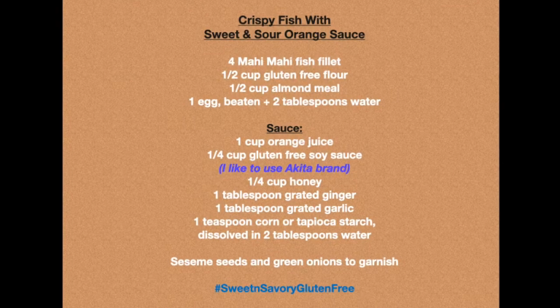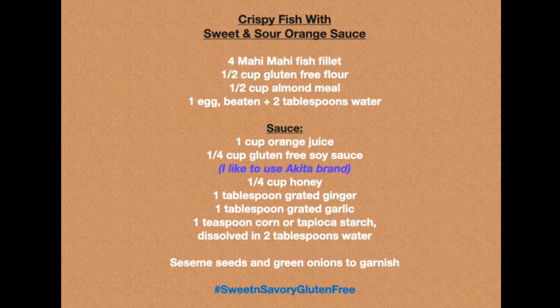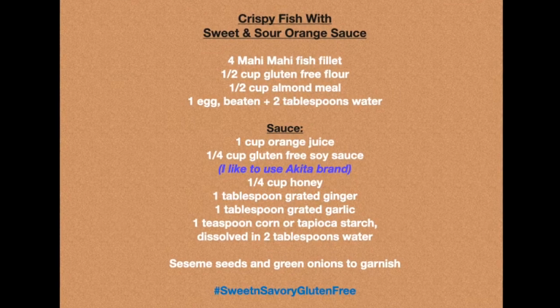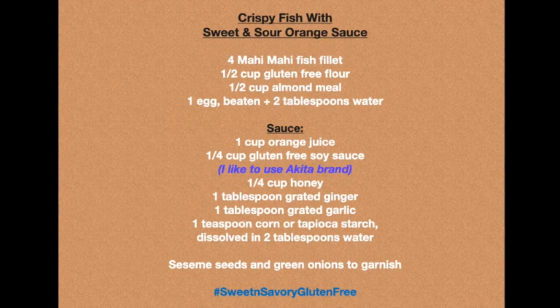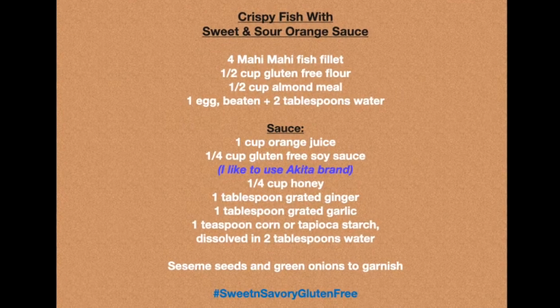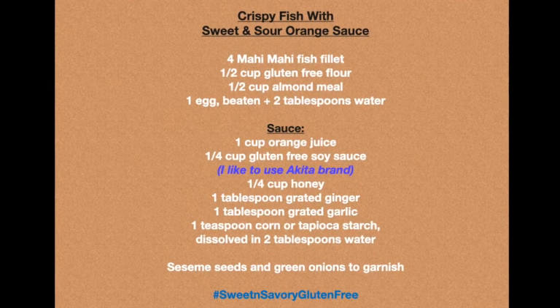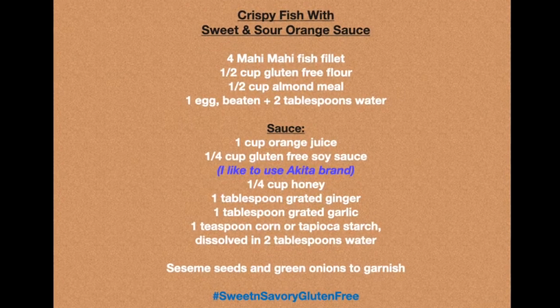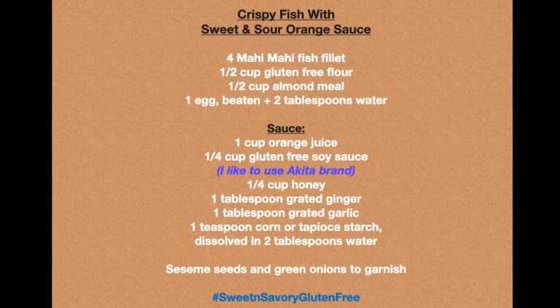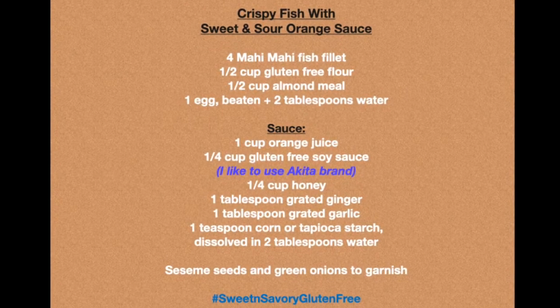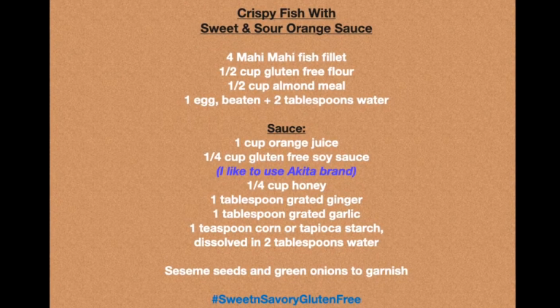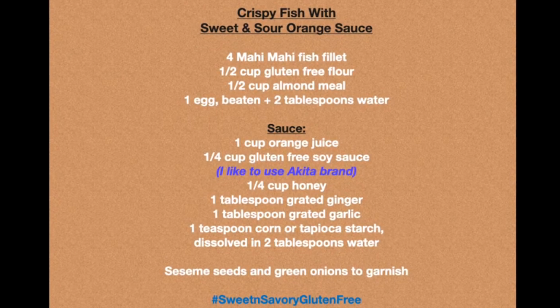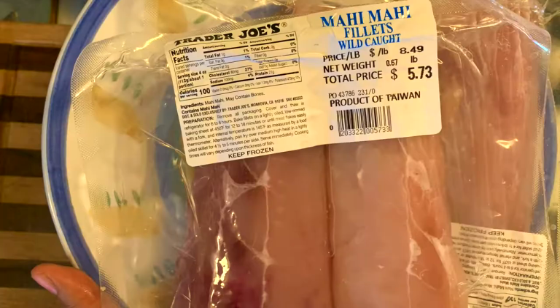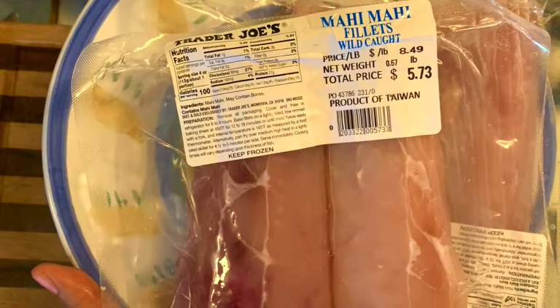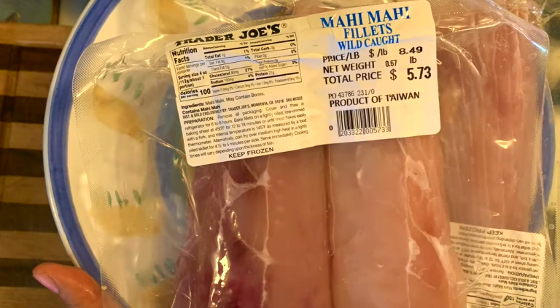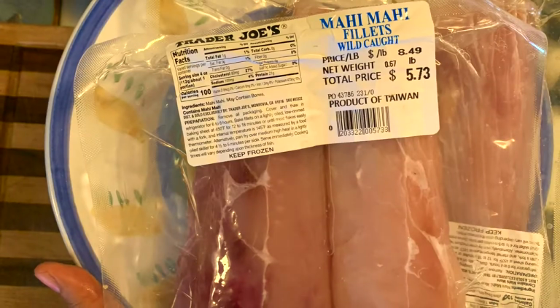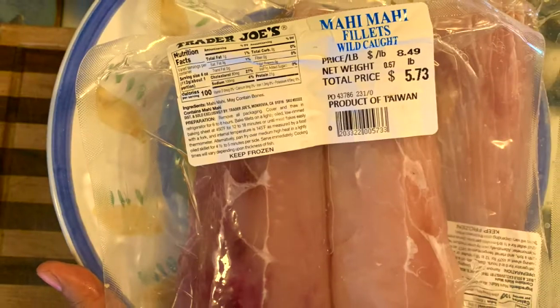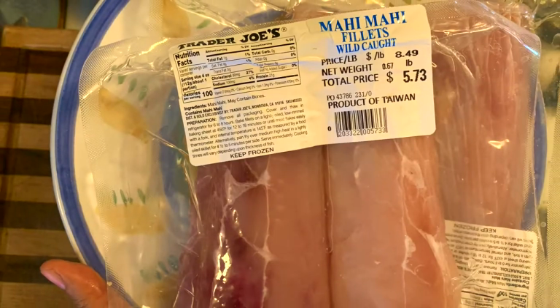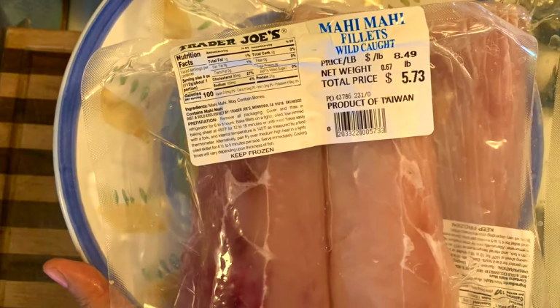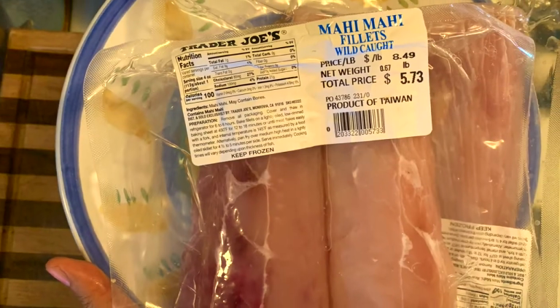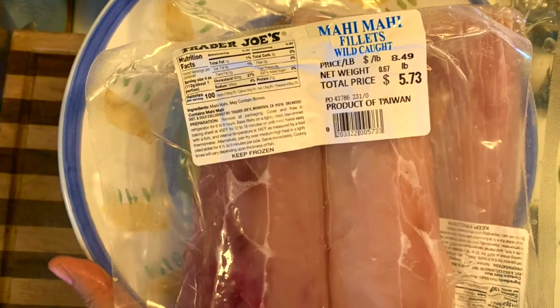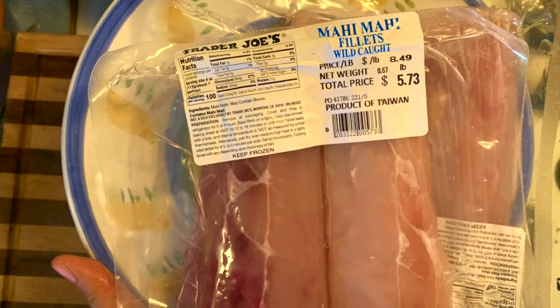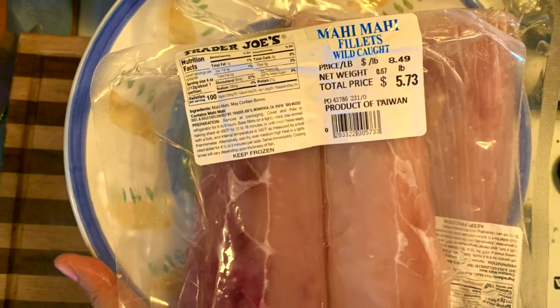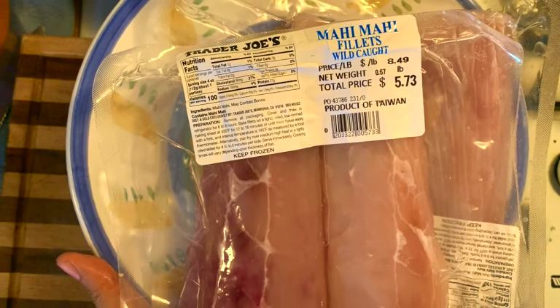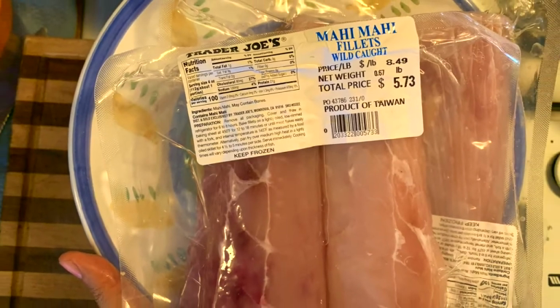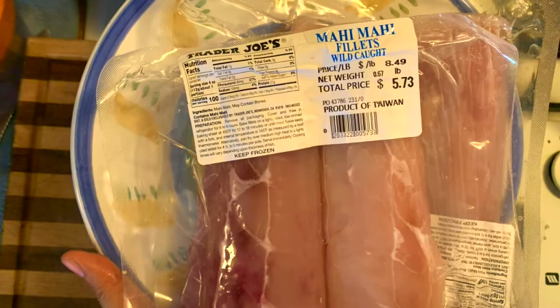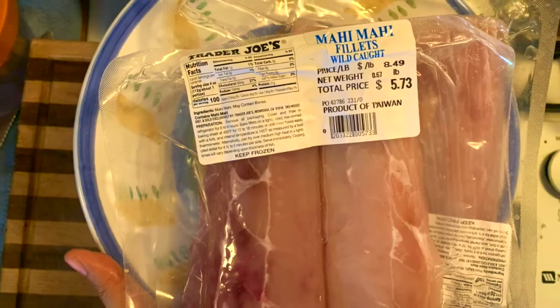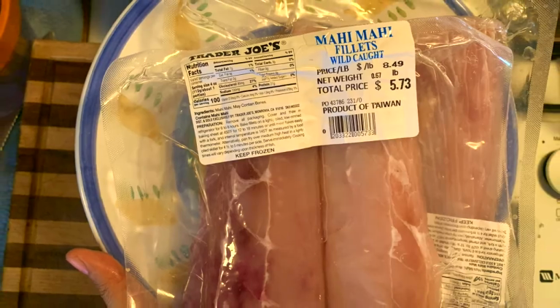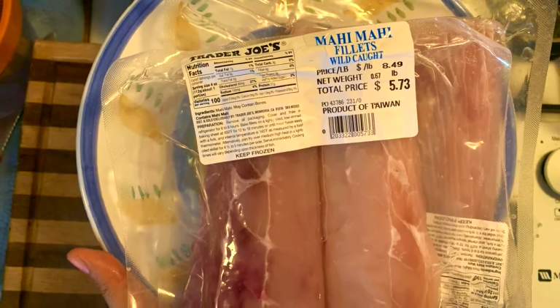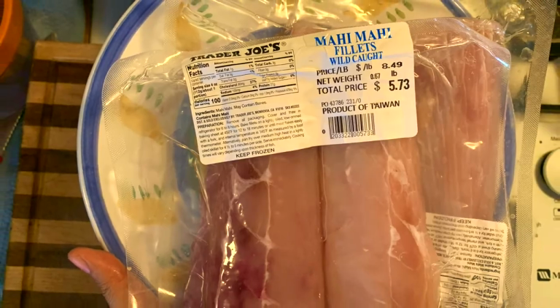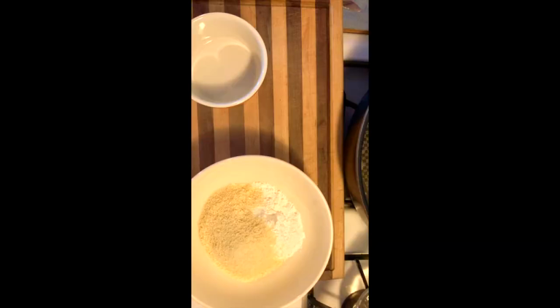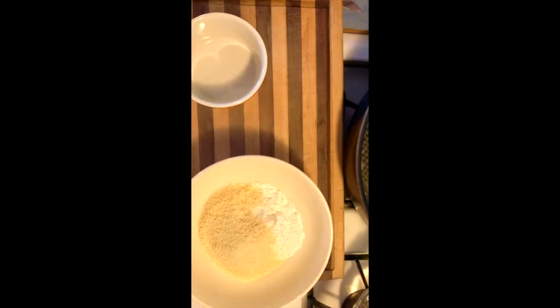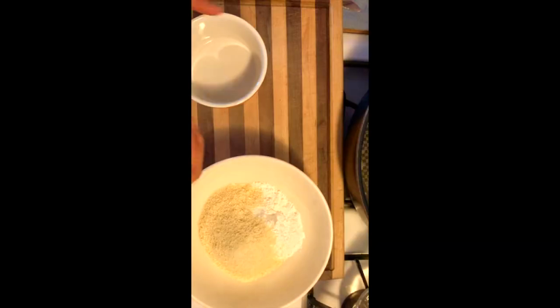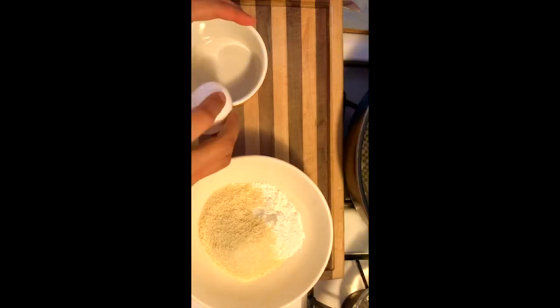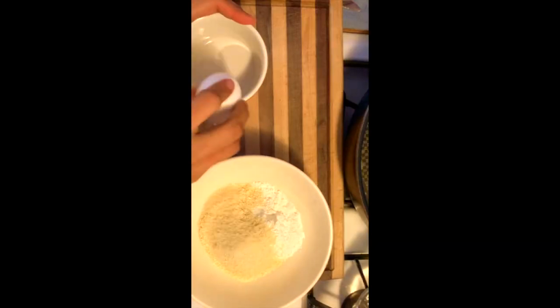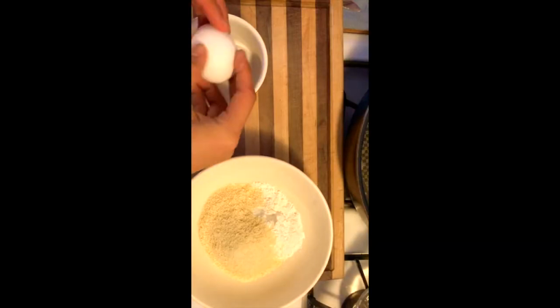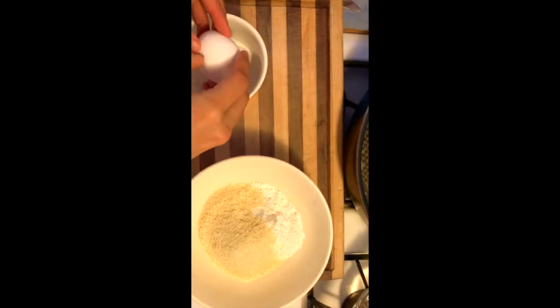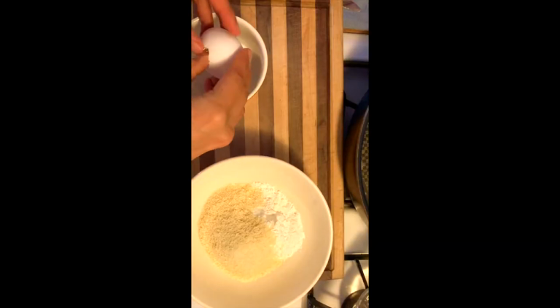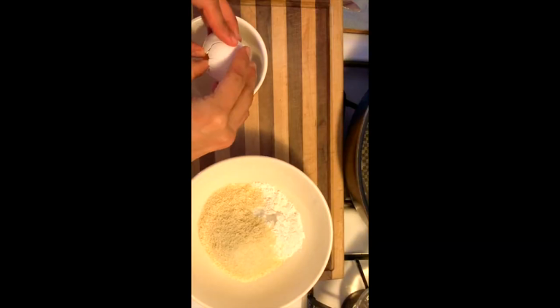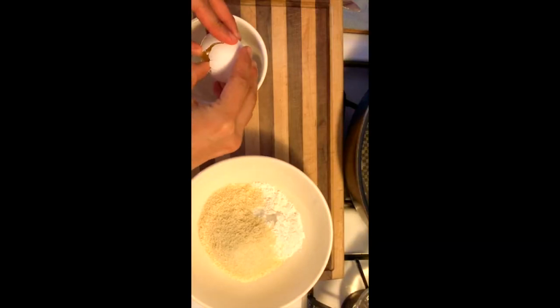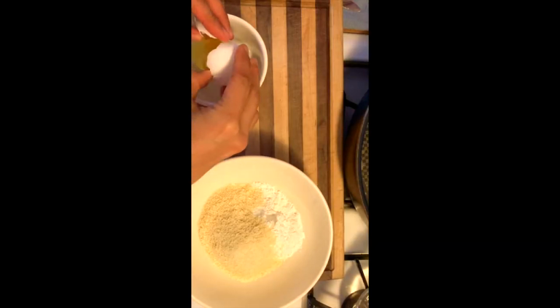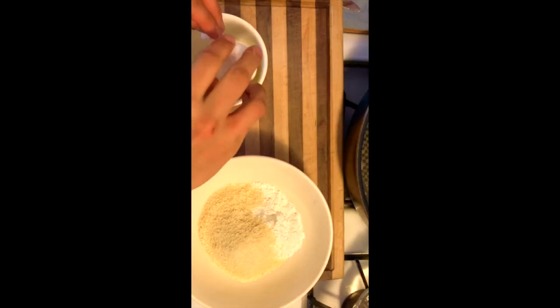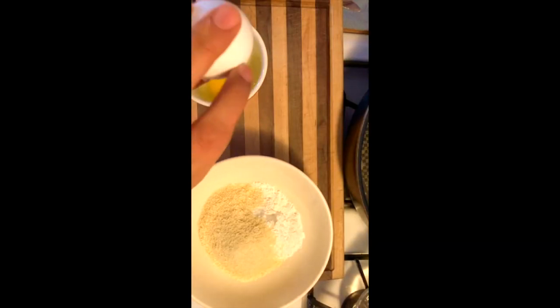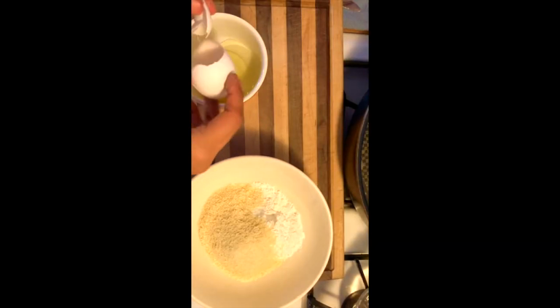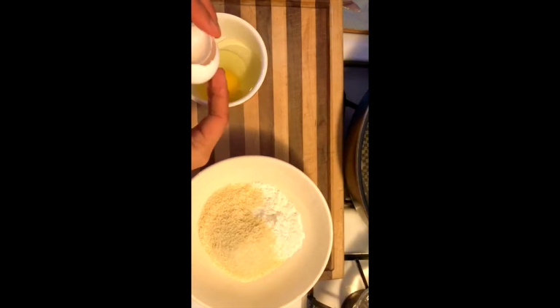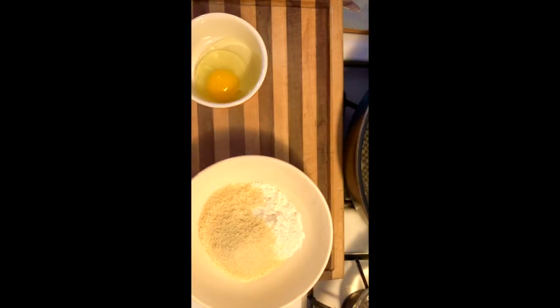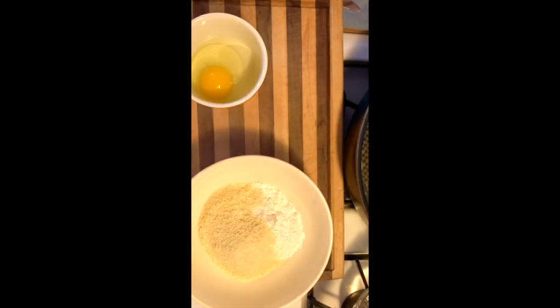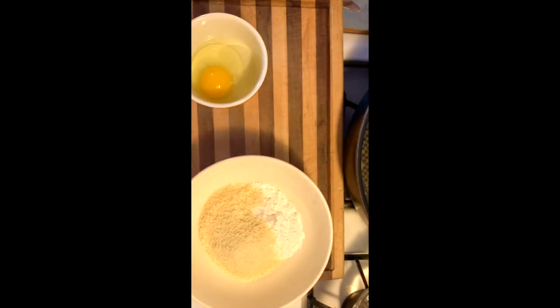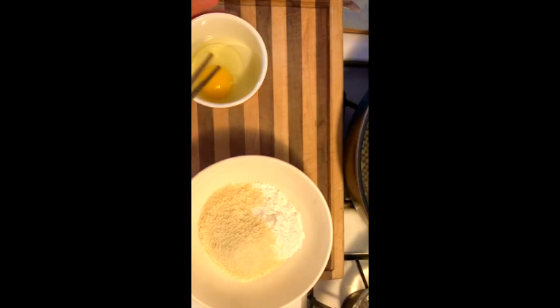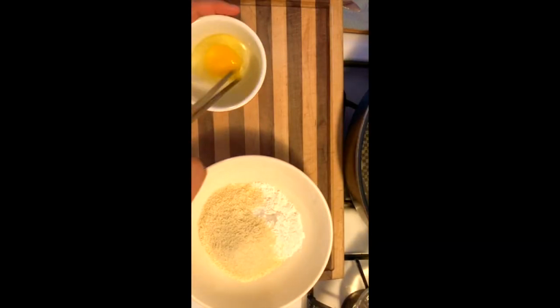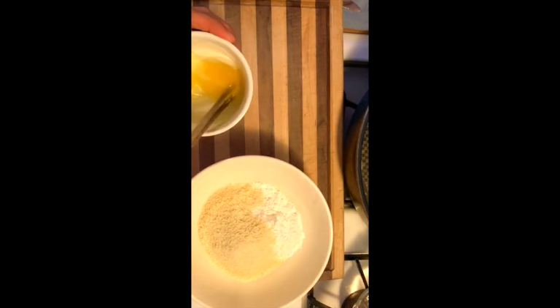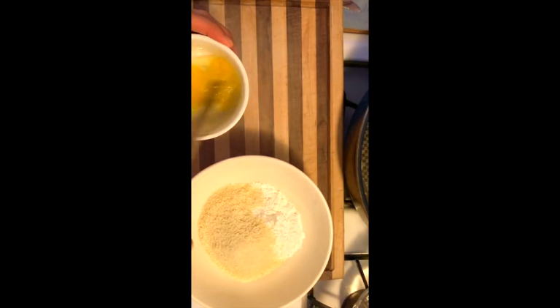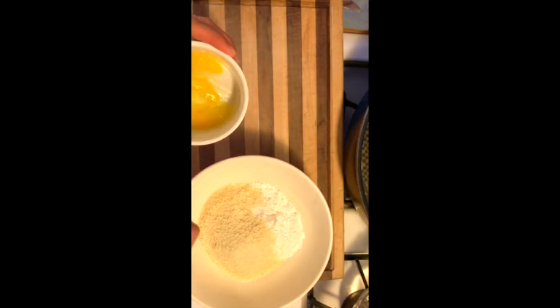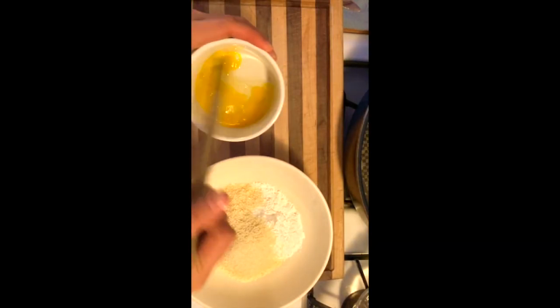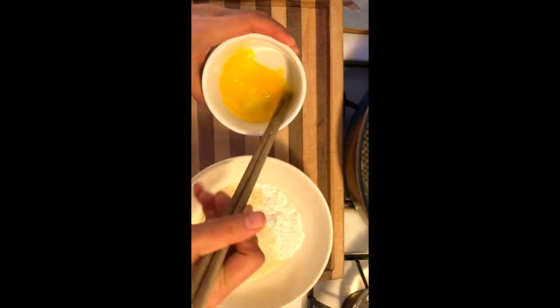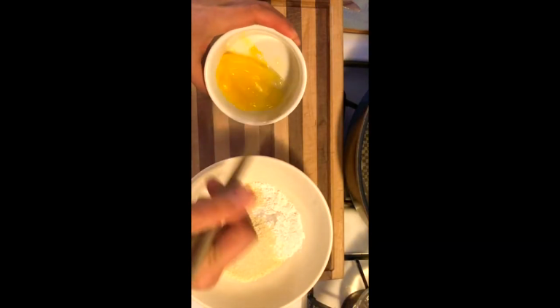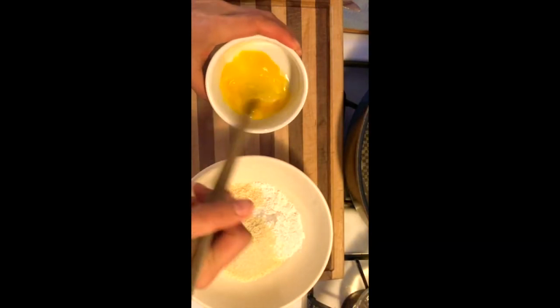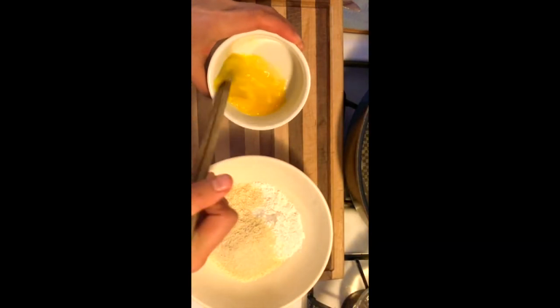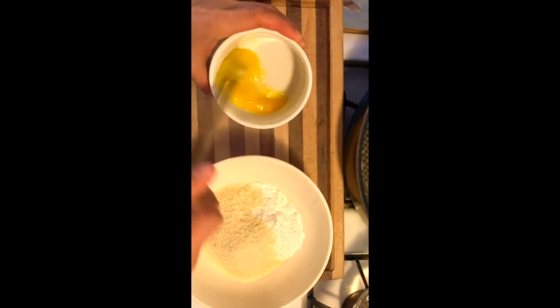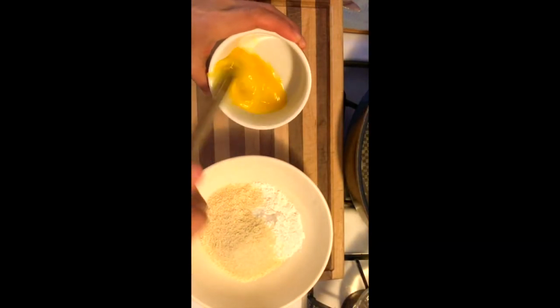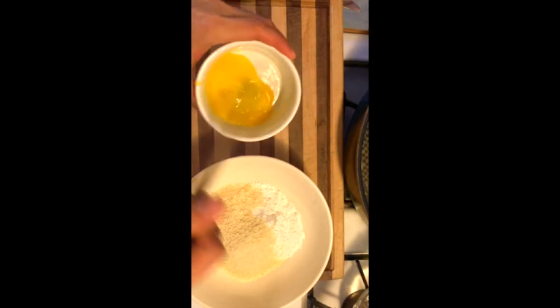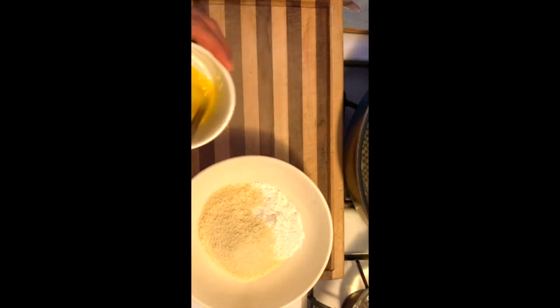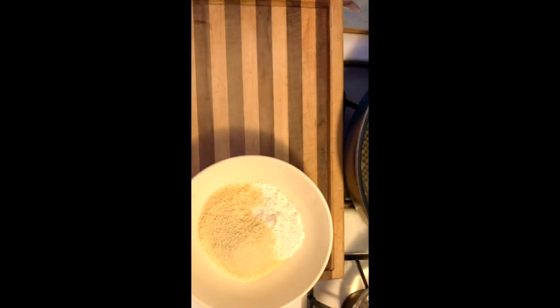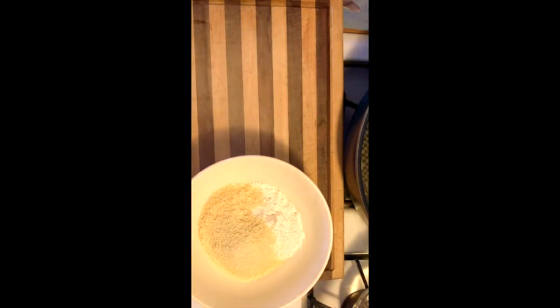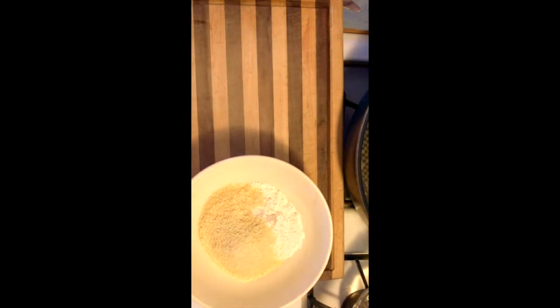To start, cut fish into 2-inch pieces. In a bowl, beat 1 egg and add 2 tablespoons of water.